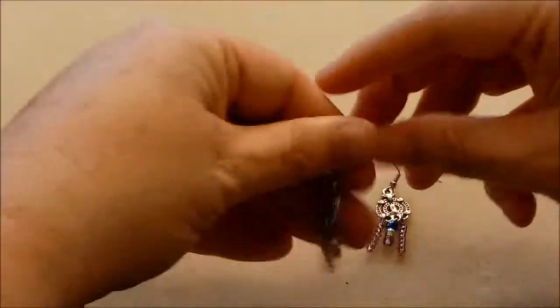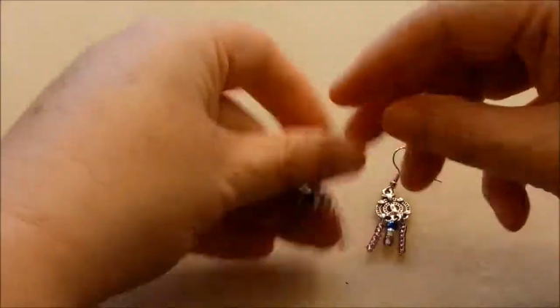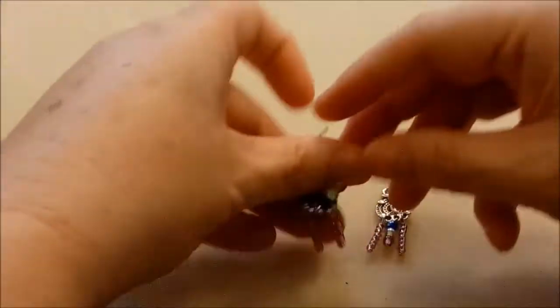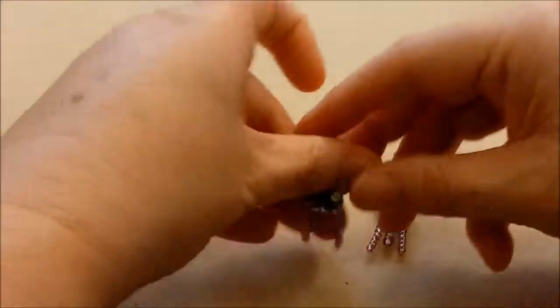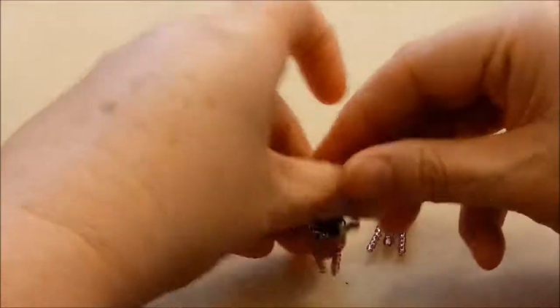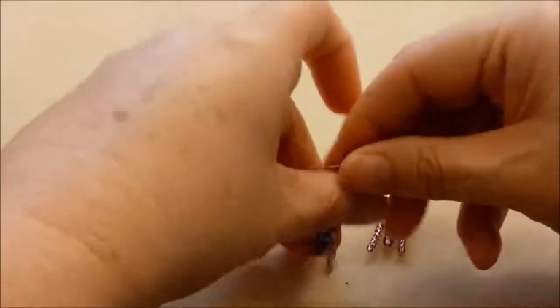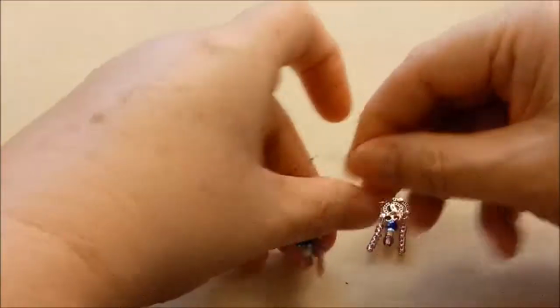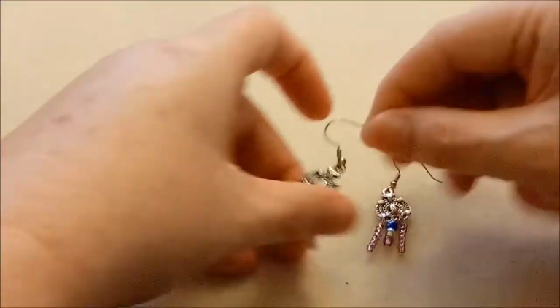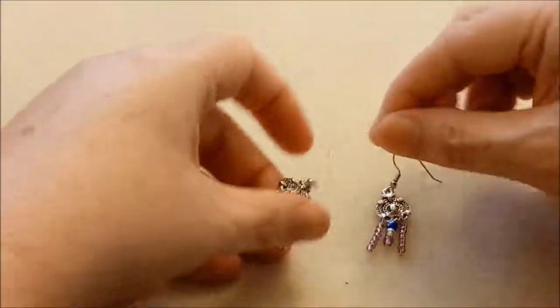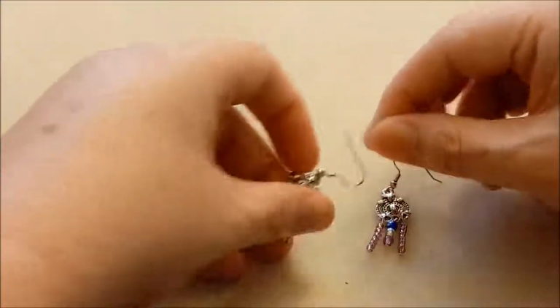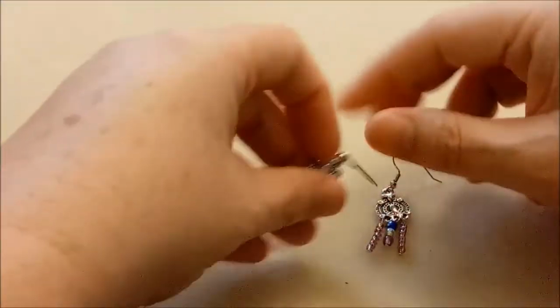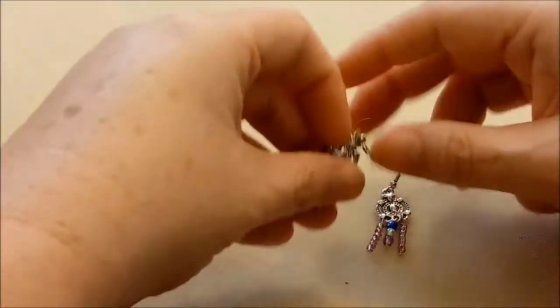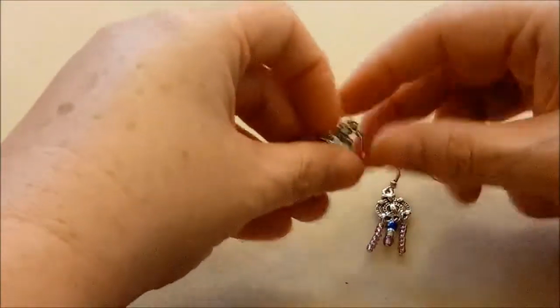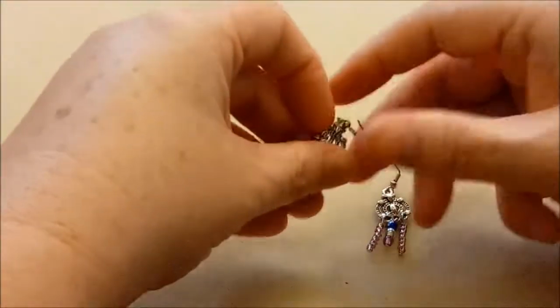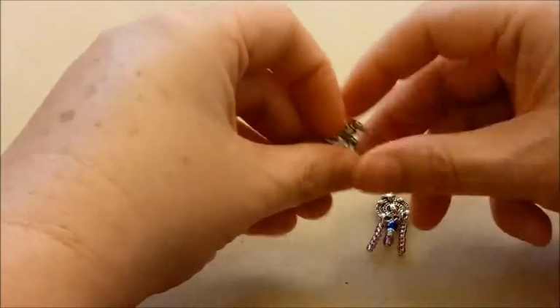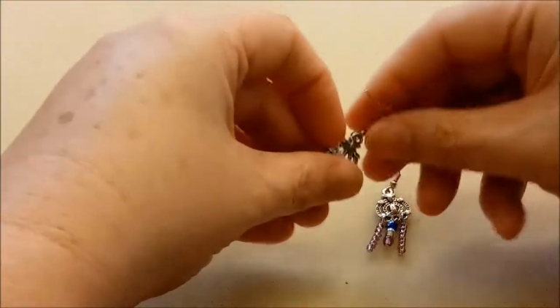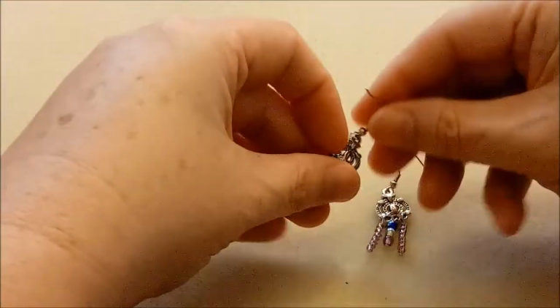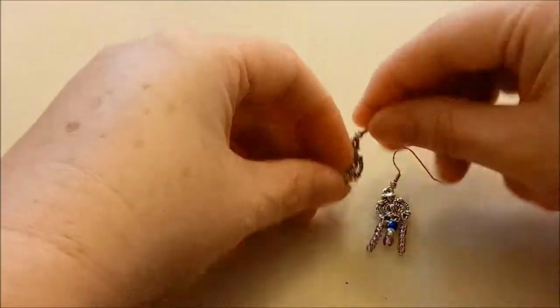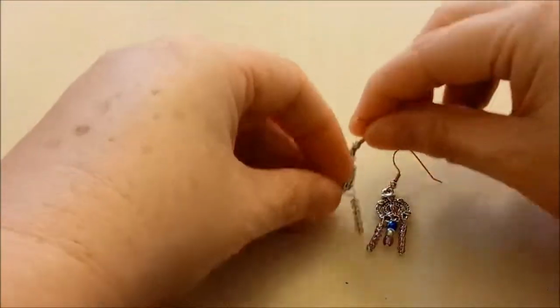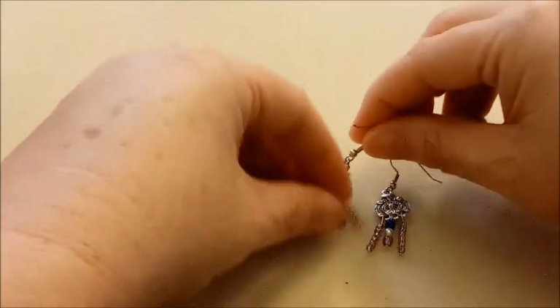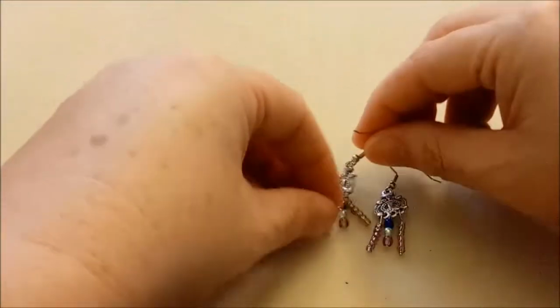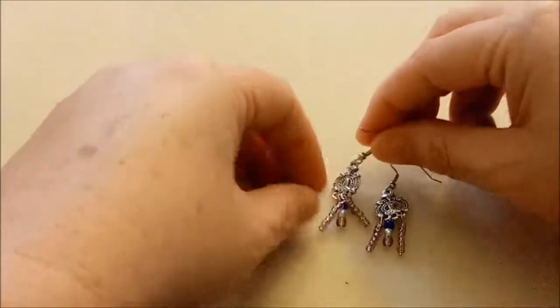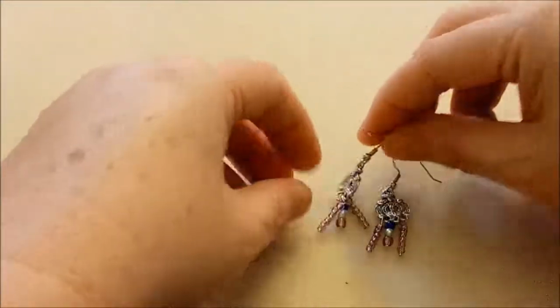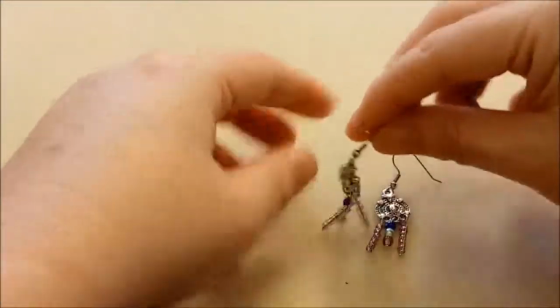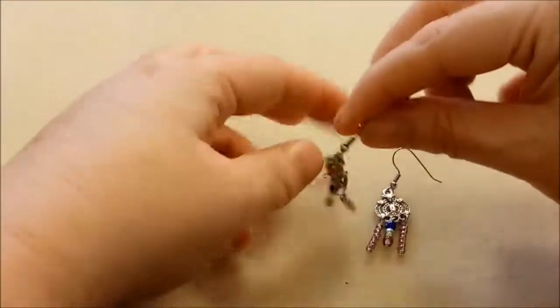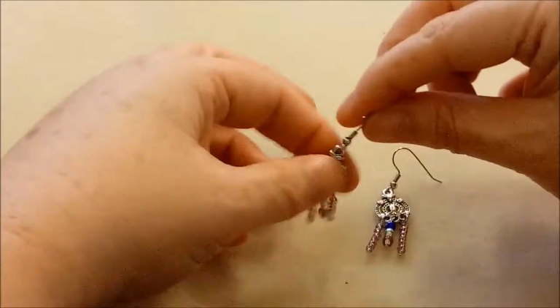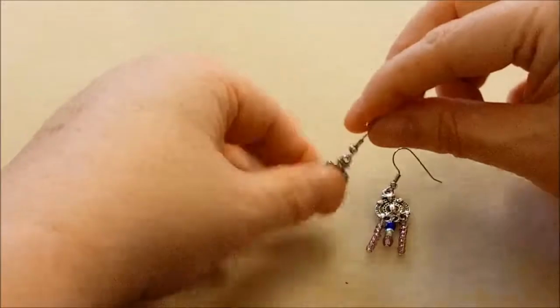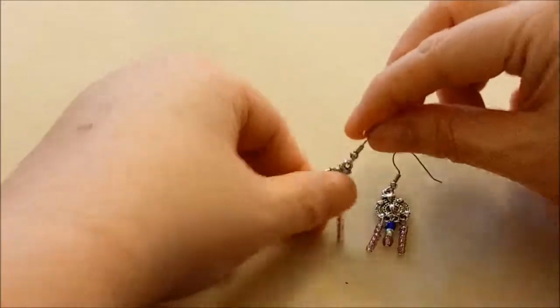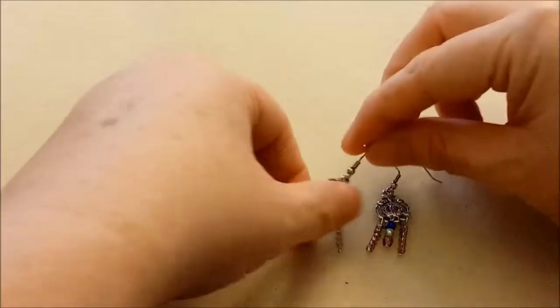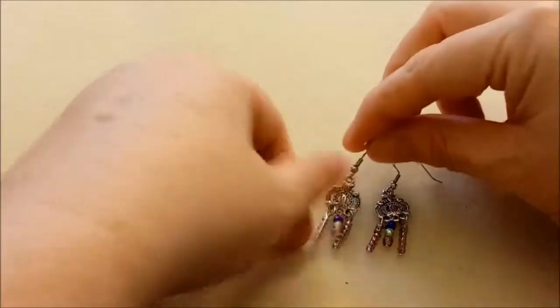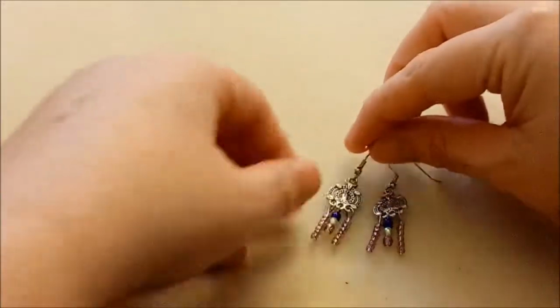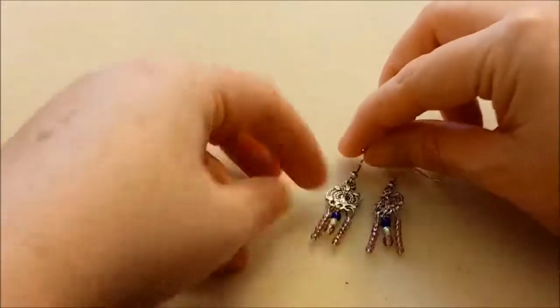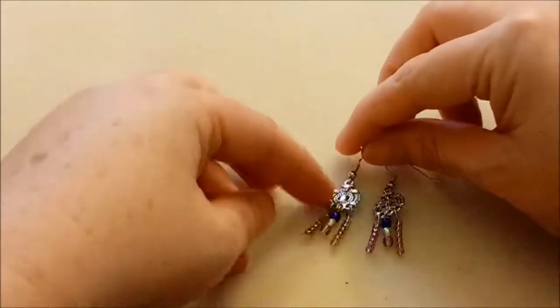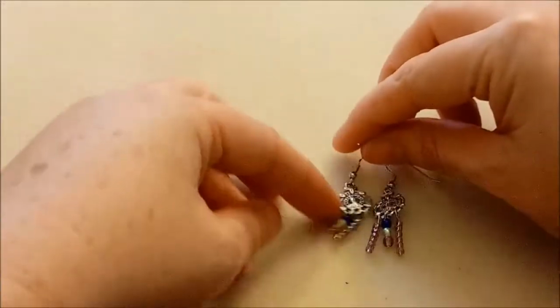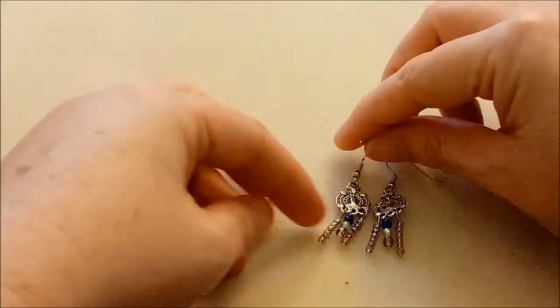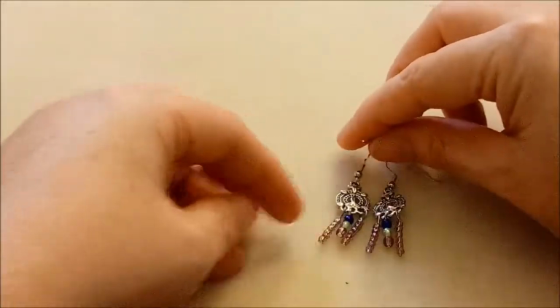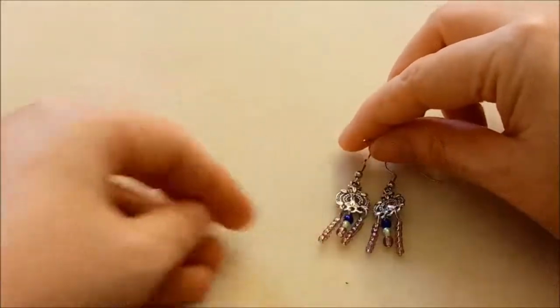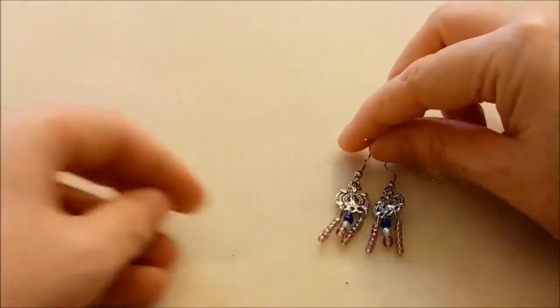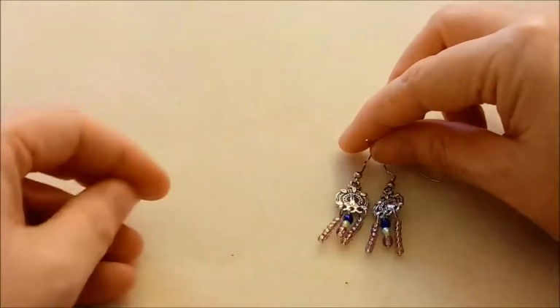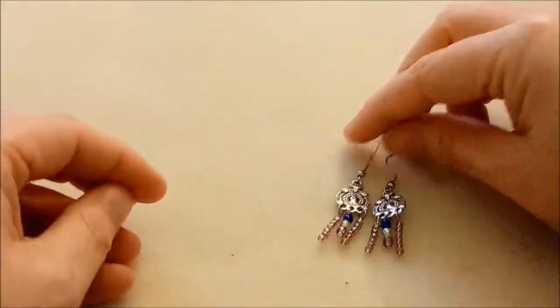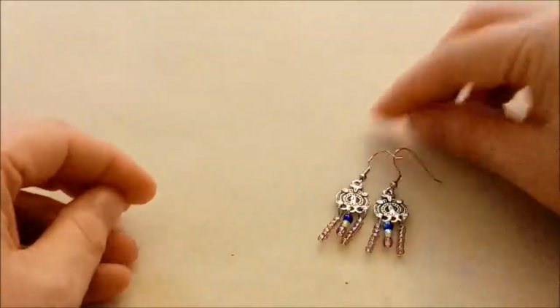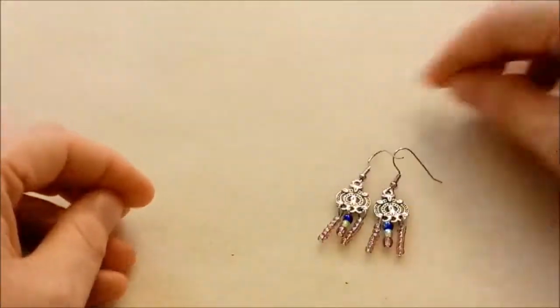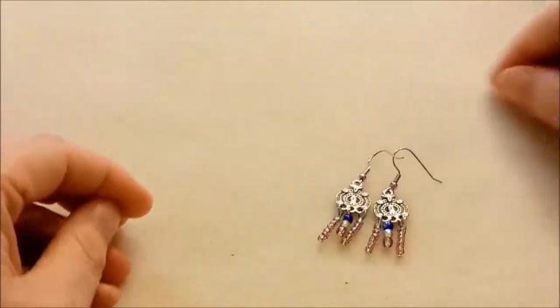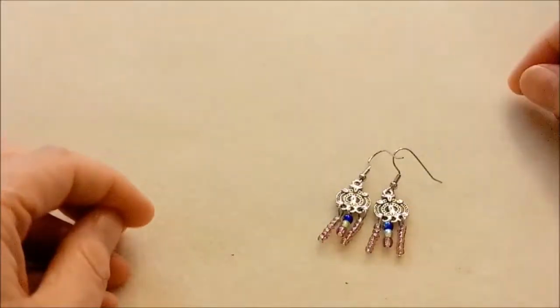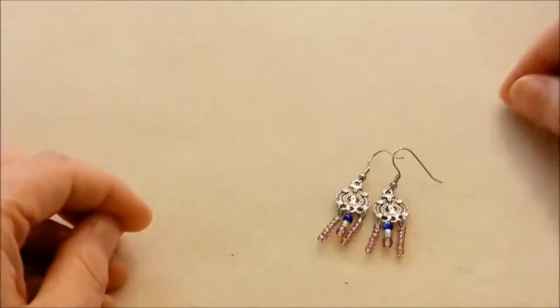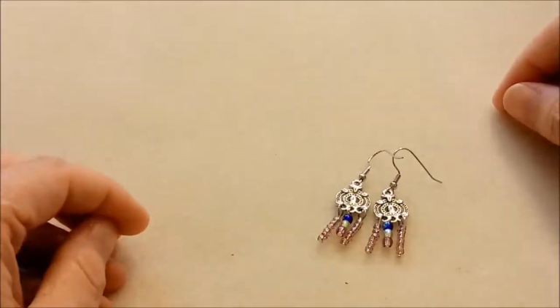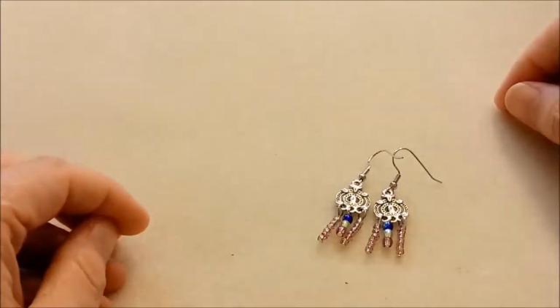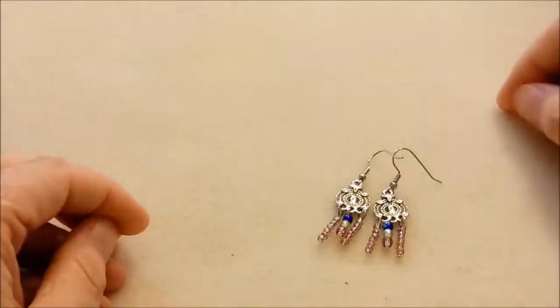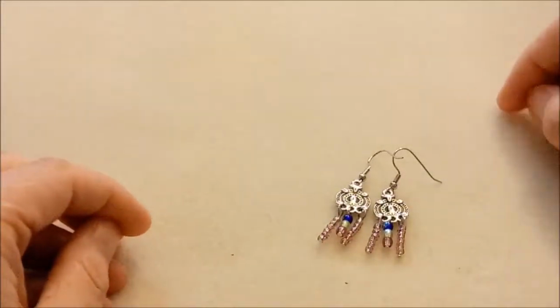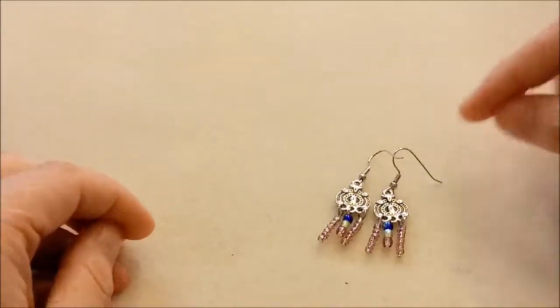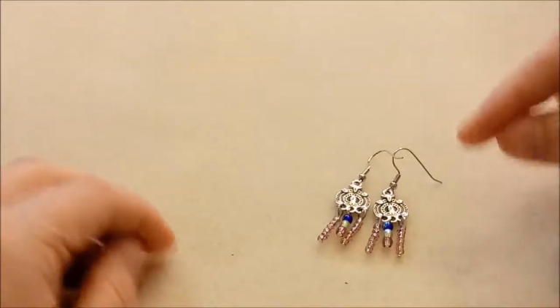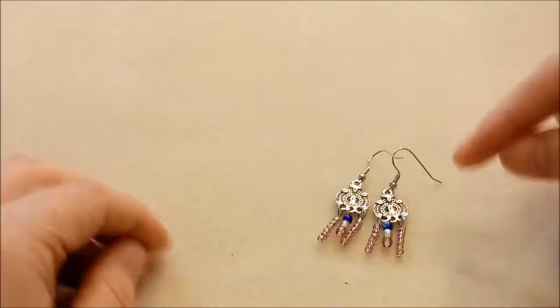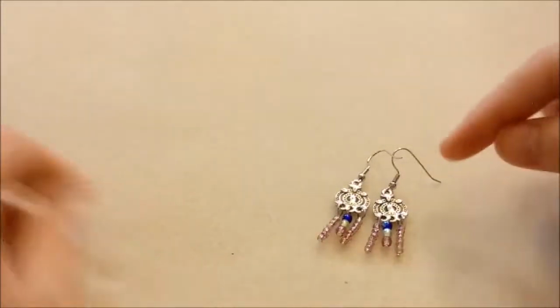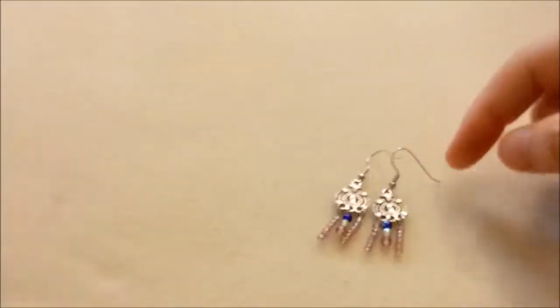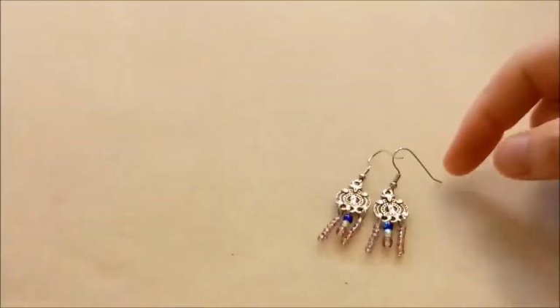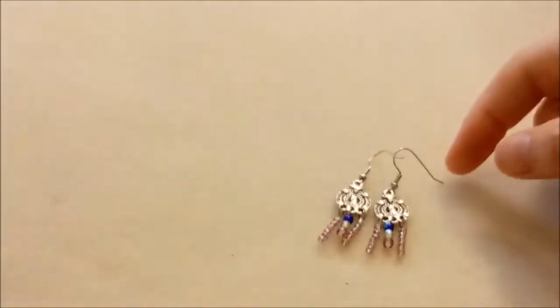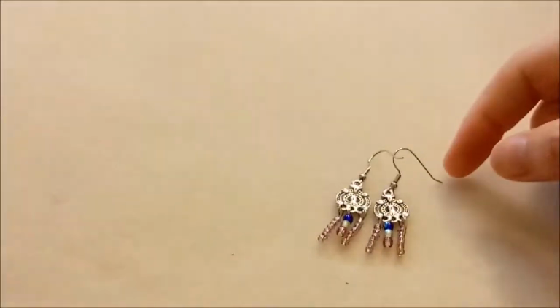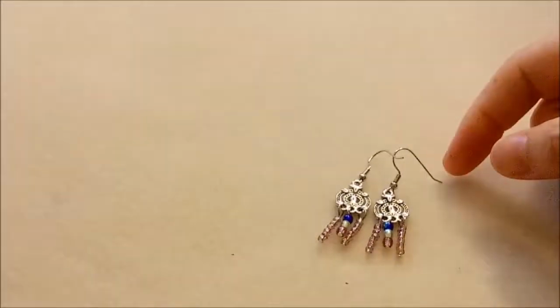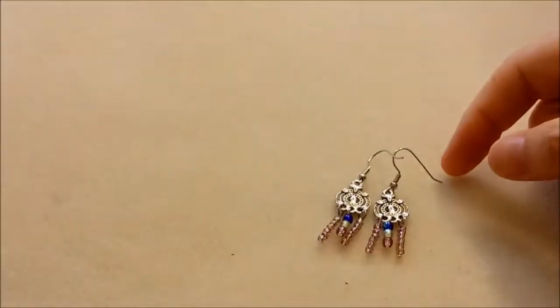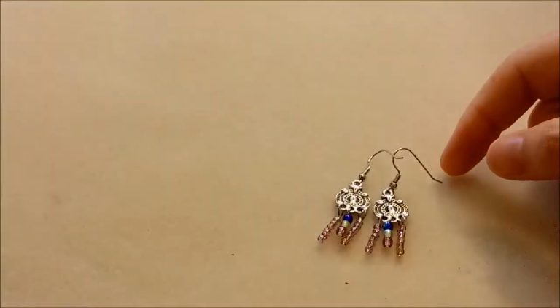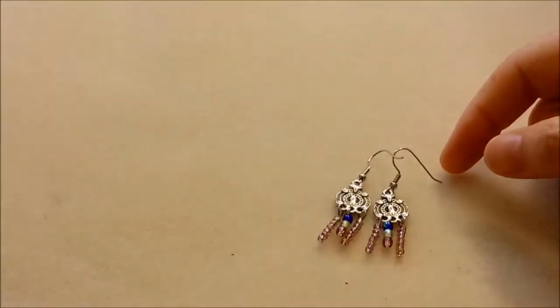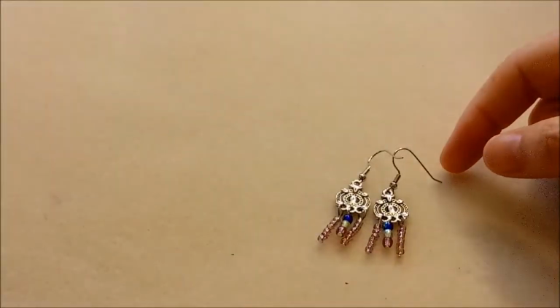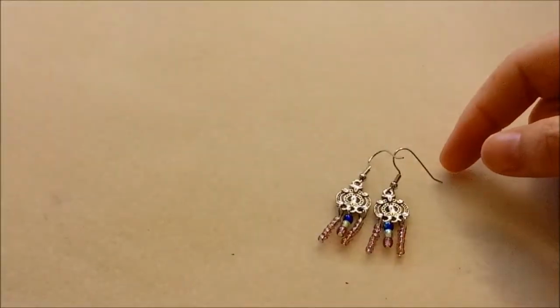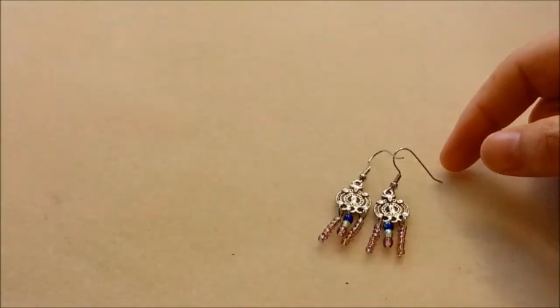So we have that little pair of earrings which kind of looks like a crown that they hang off of.